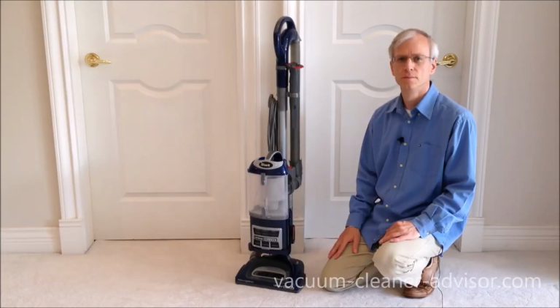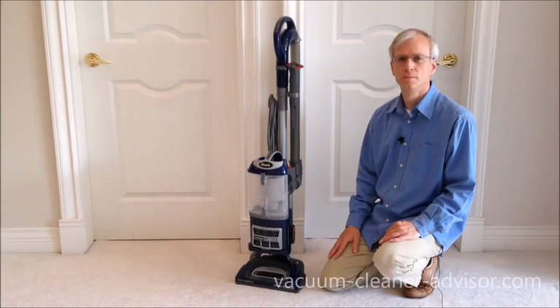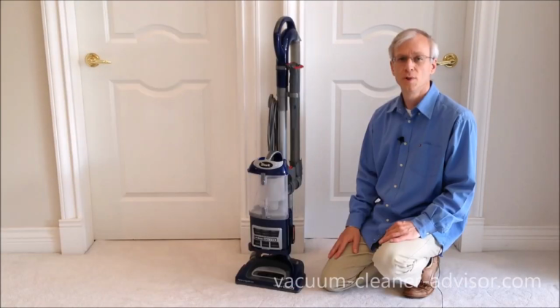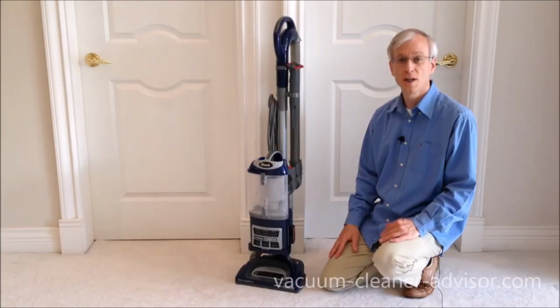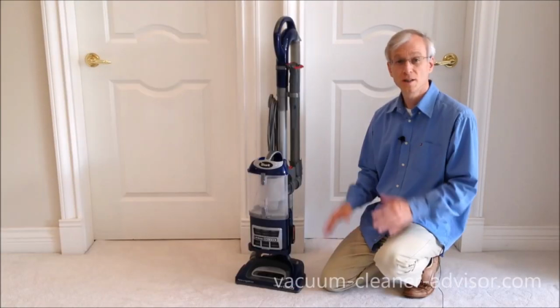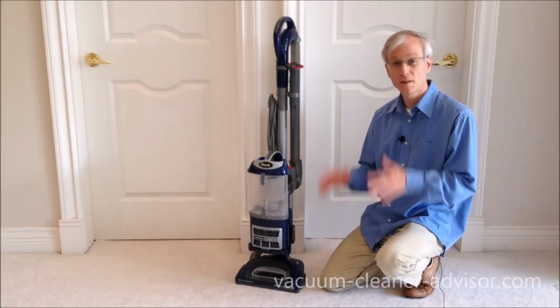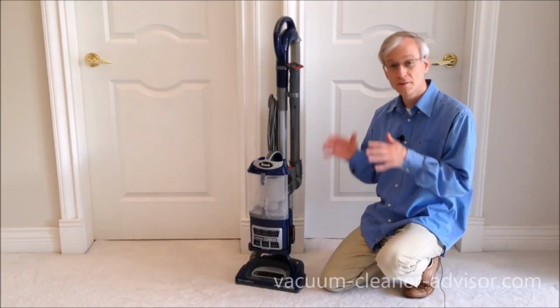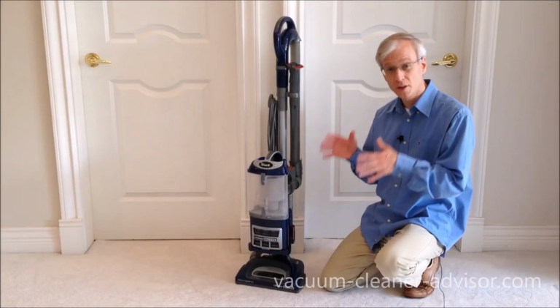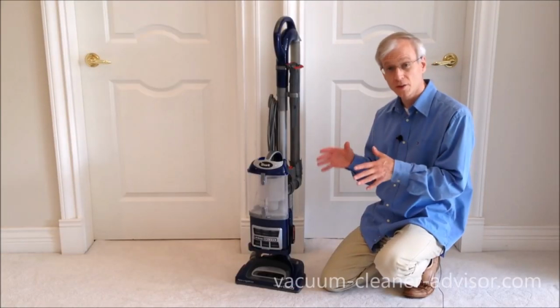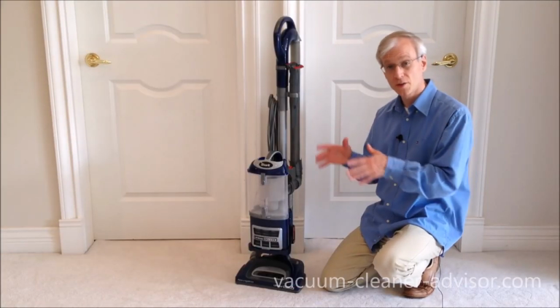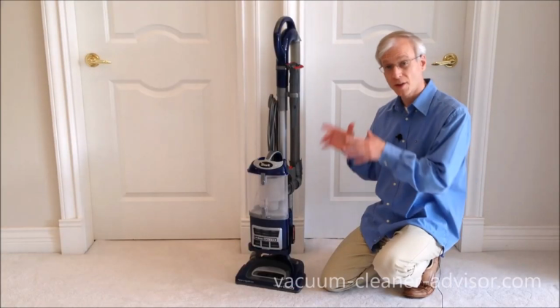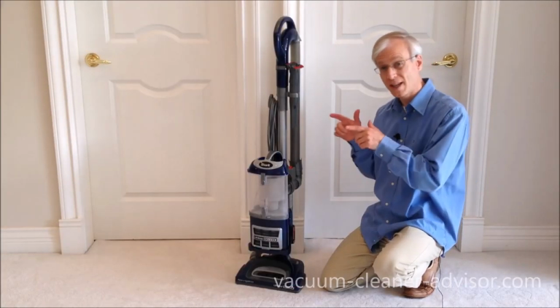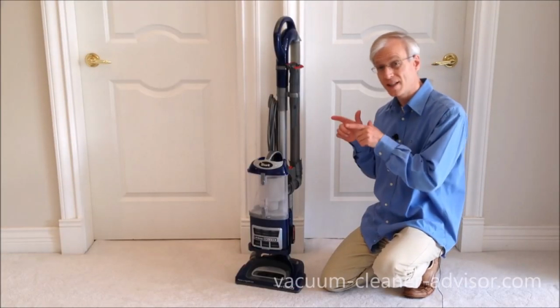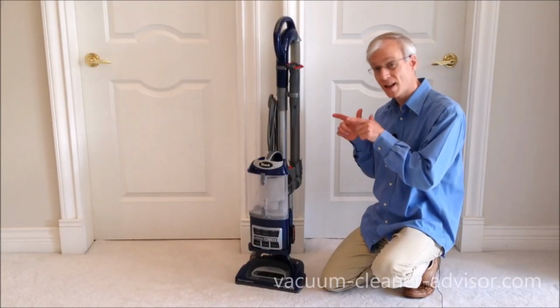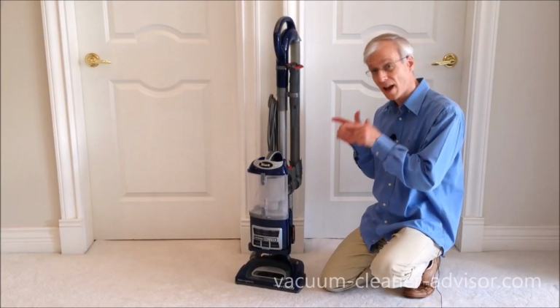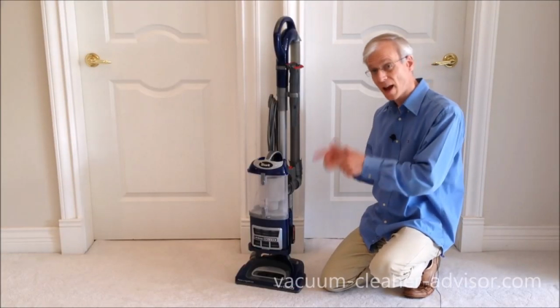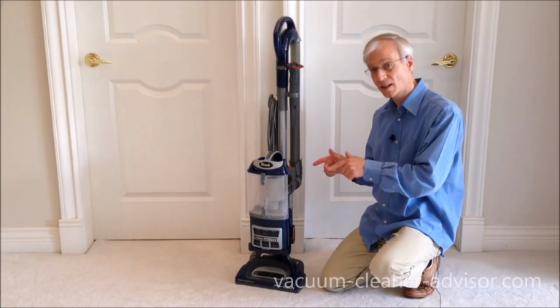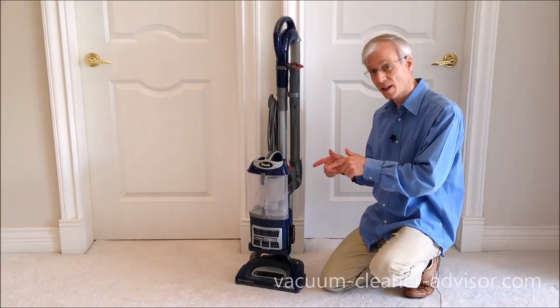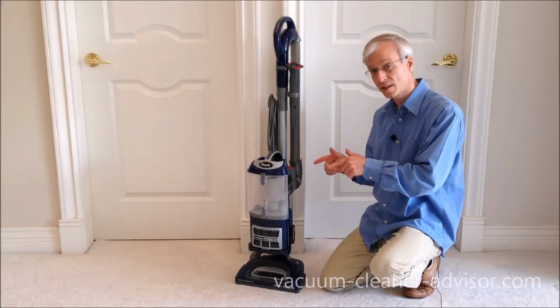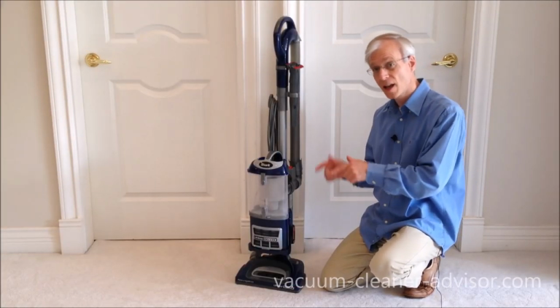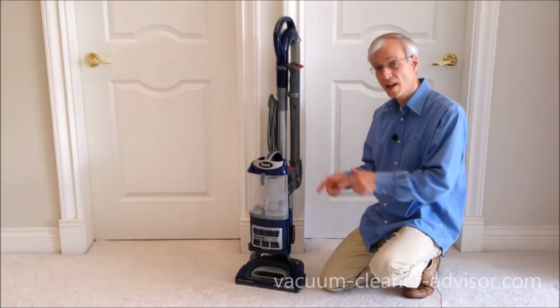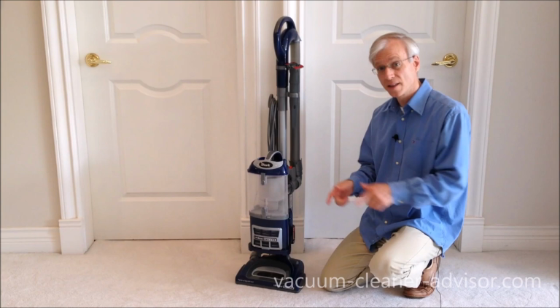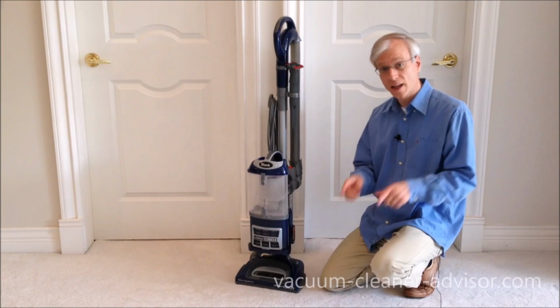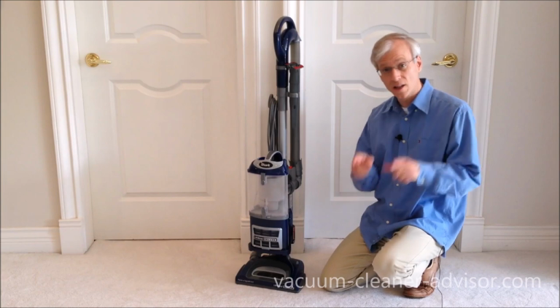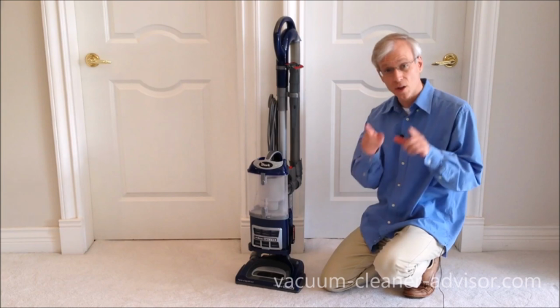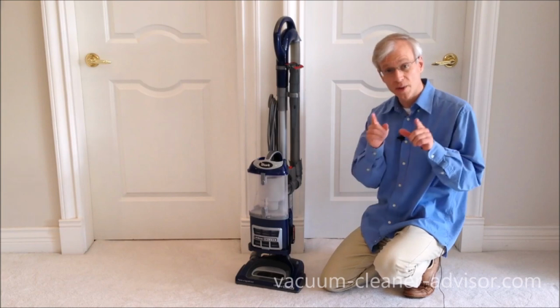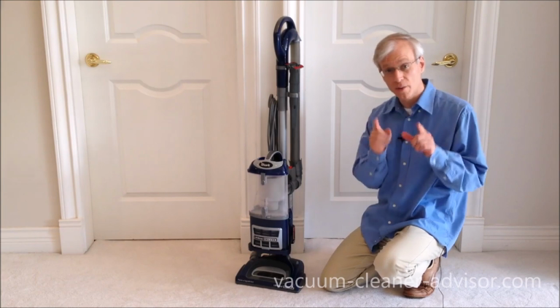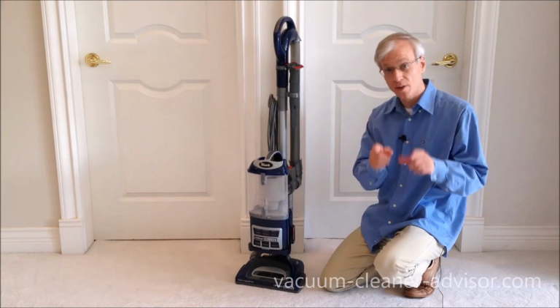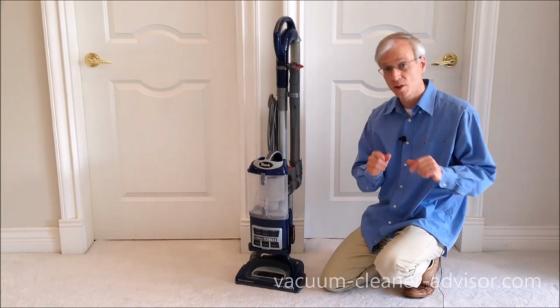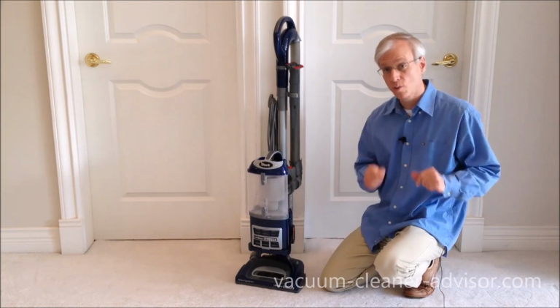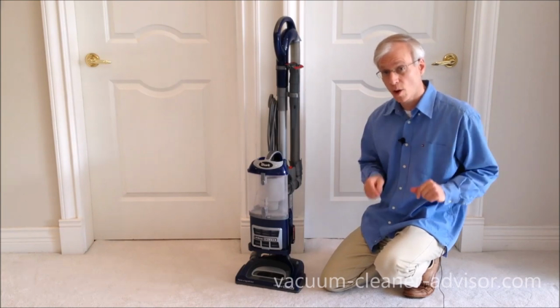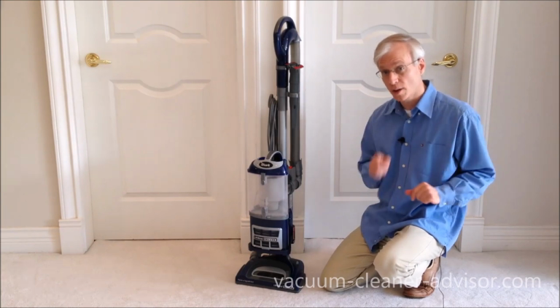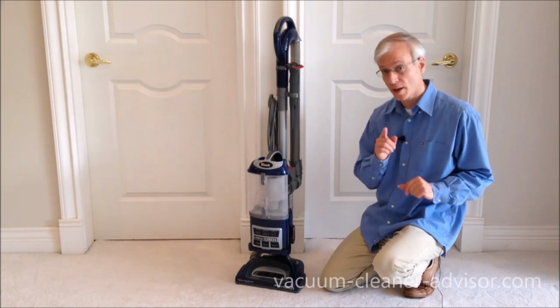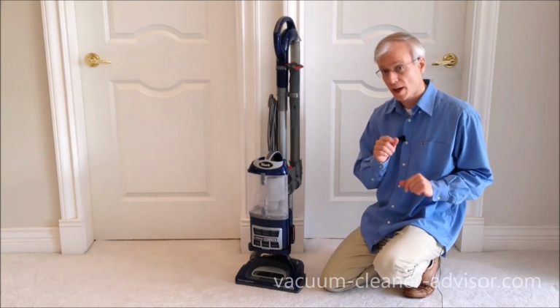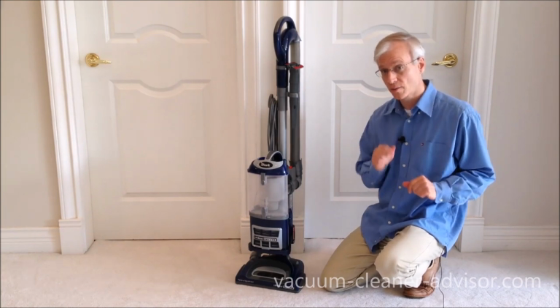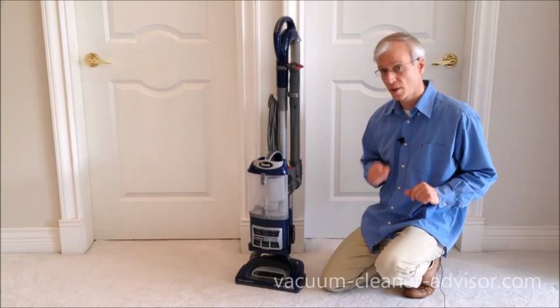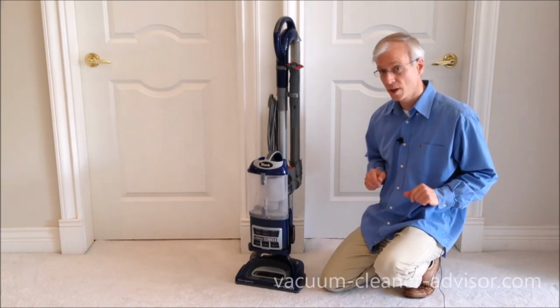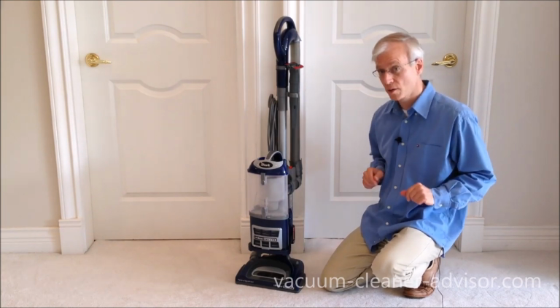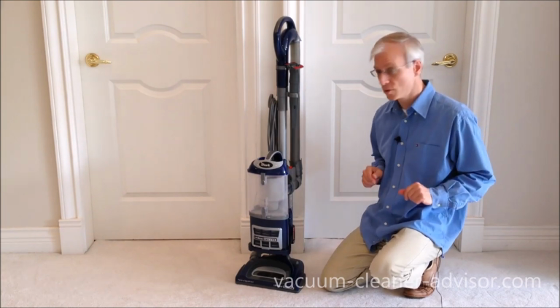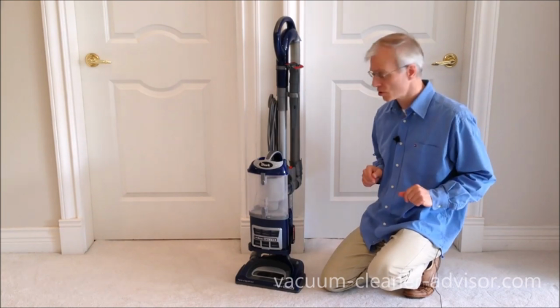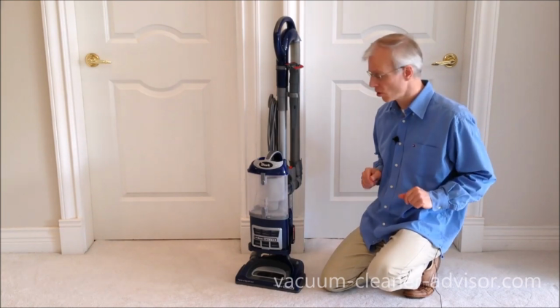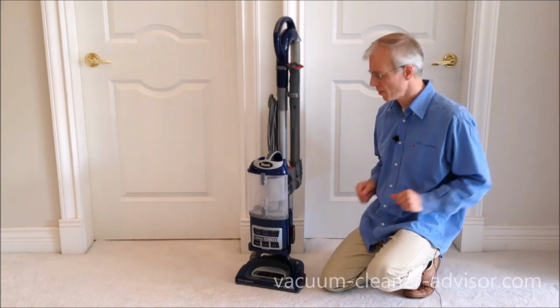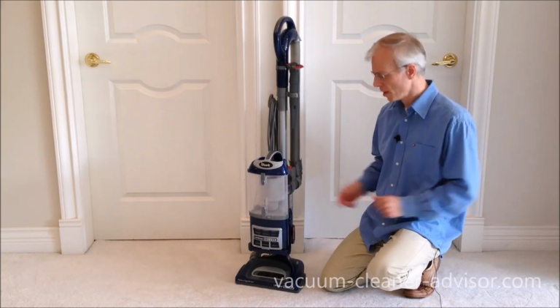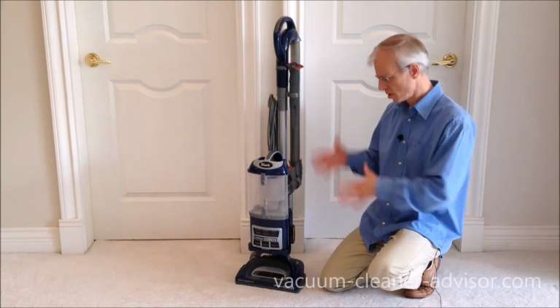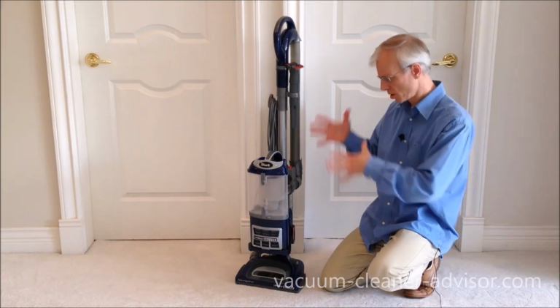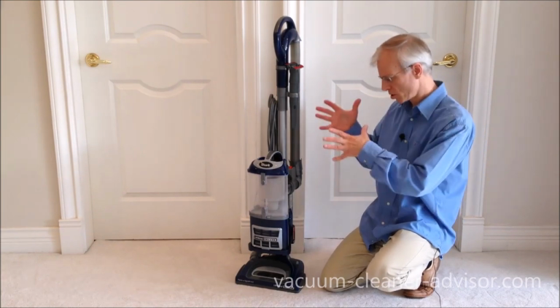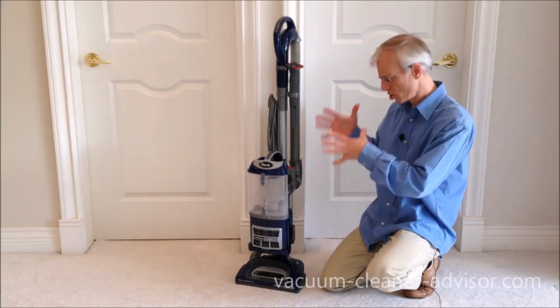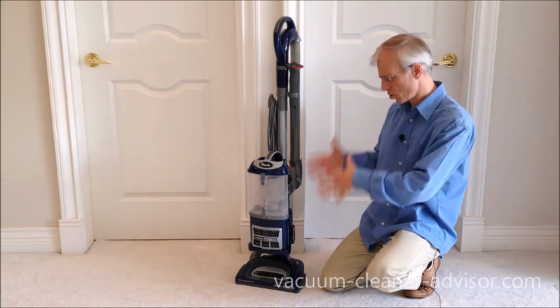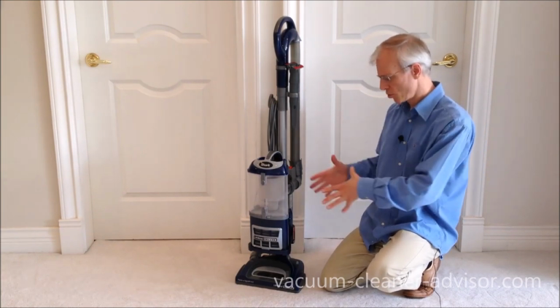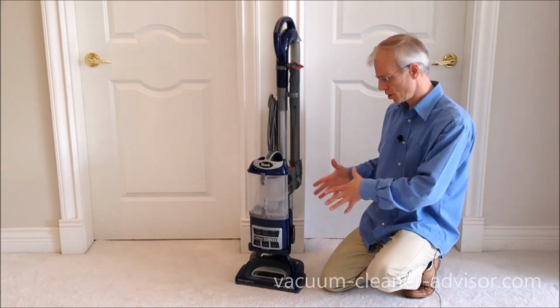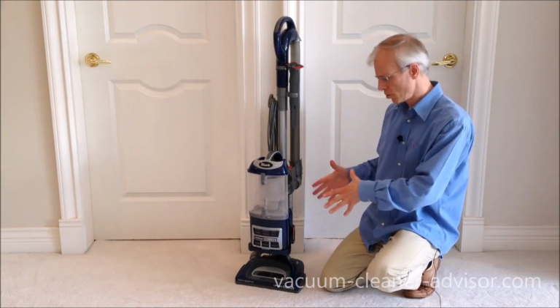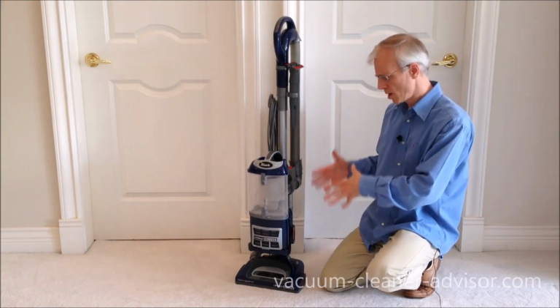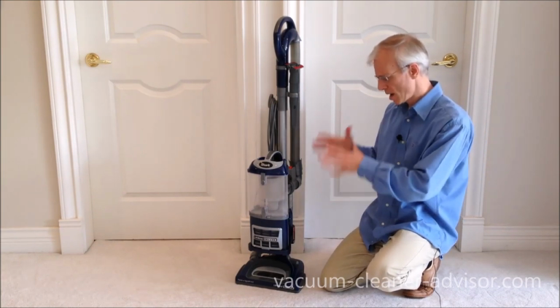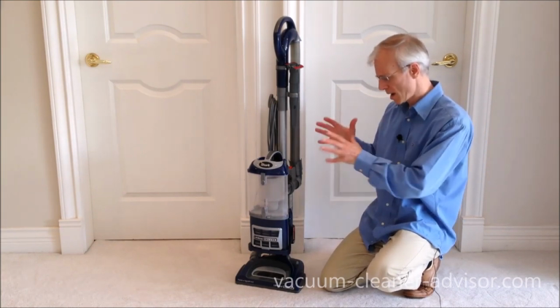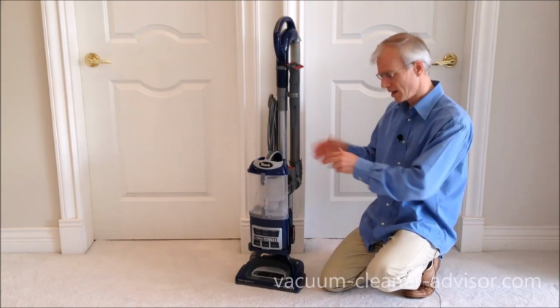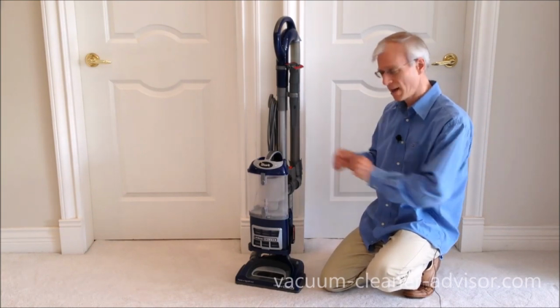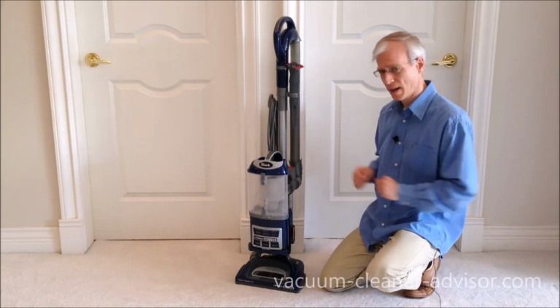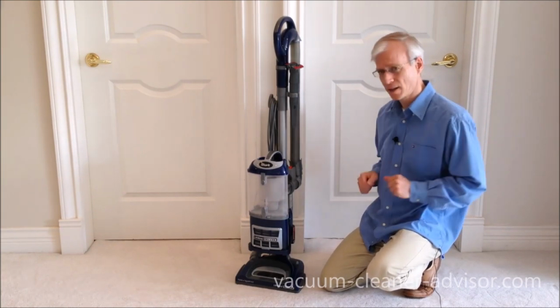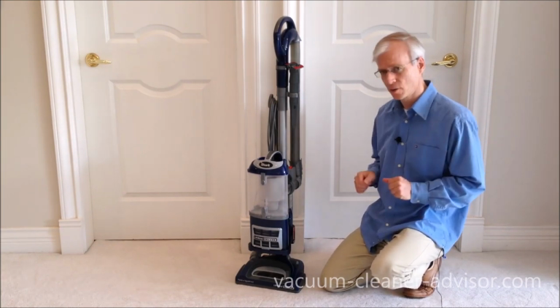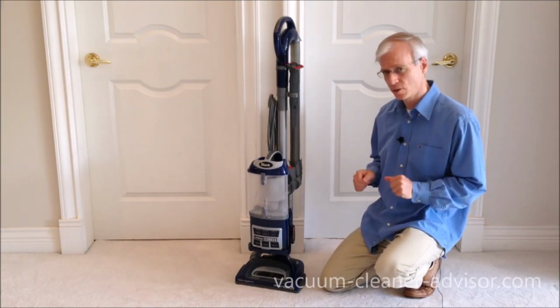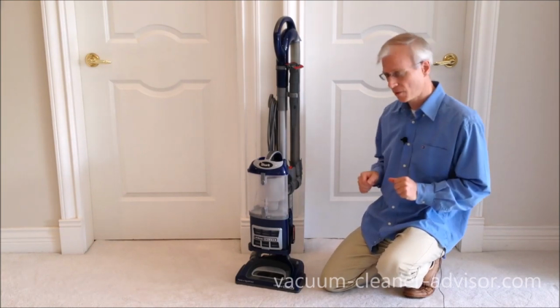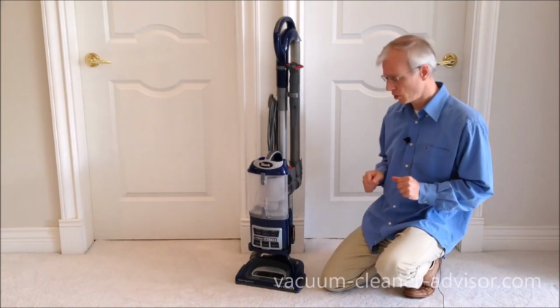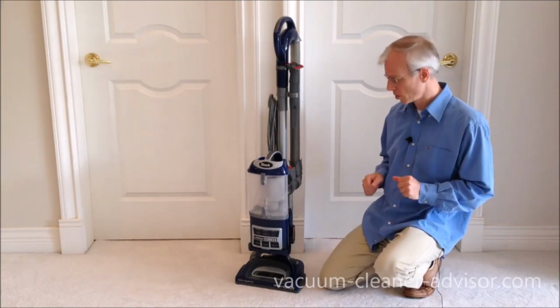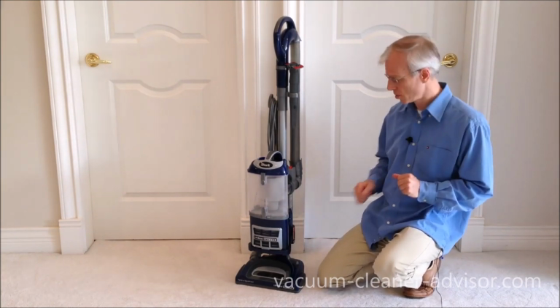We like that the filters are easy to access. They can all be rinsed in water and reused. I'm just going to show you how to get at those filters.